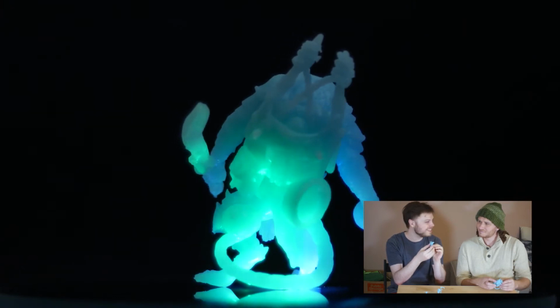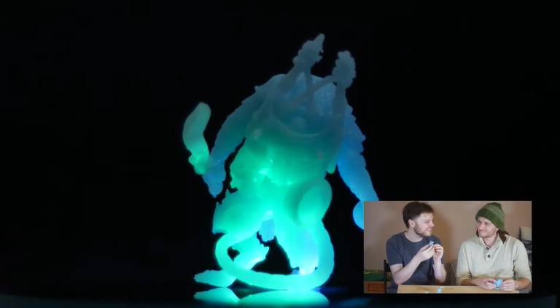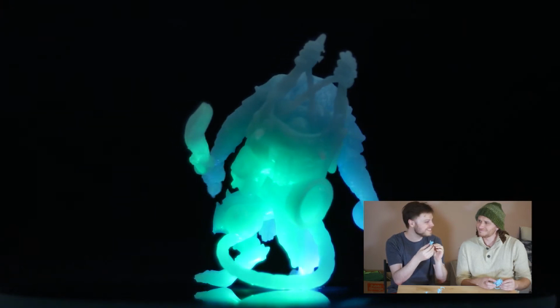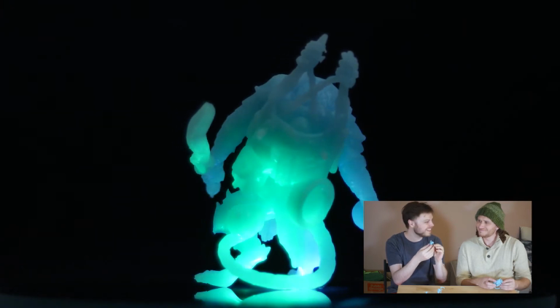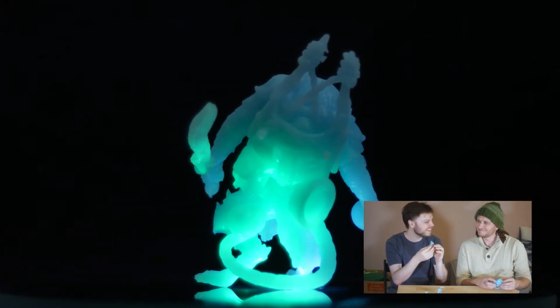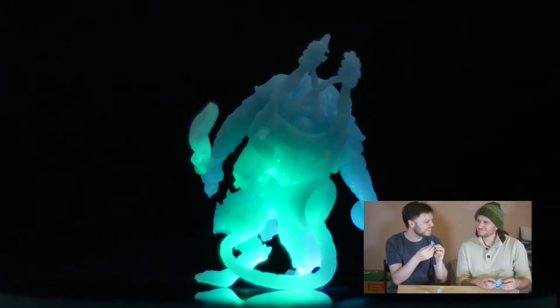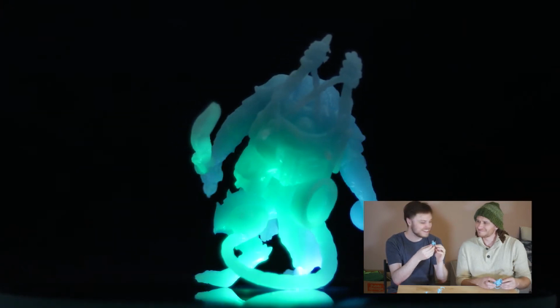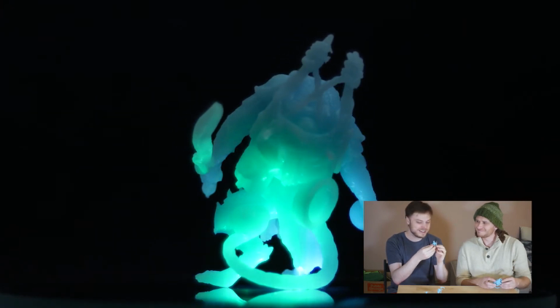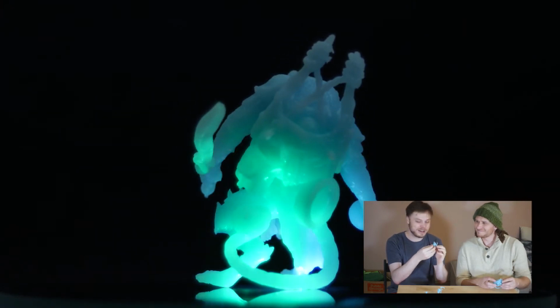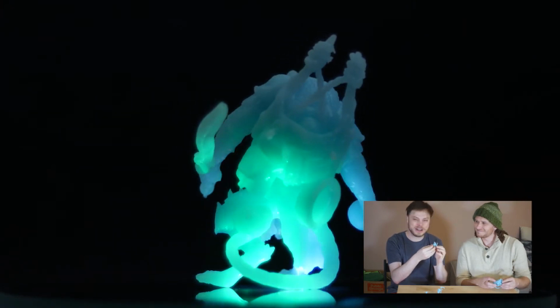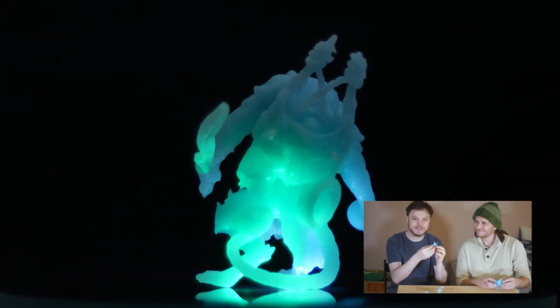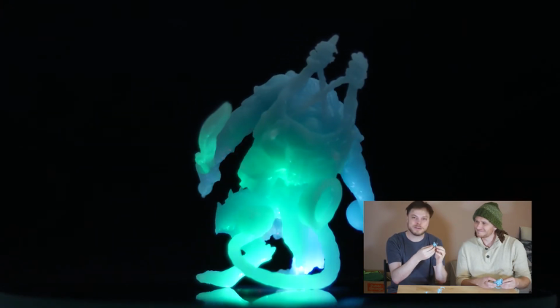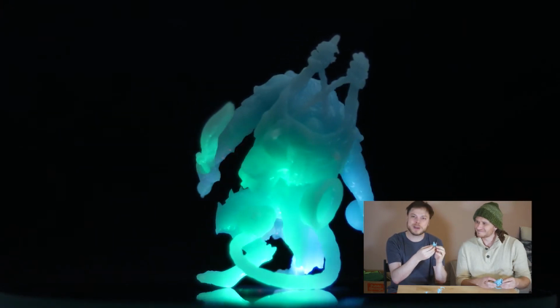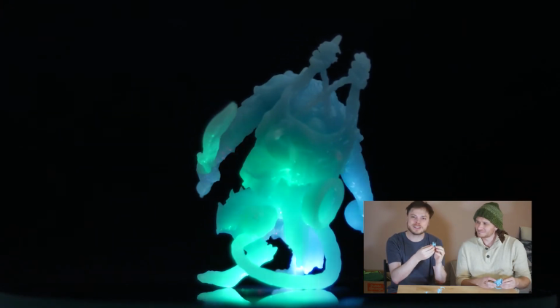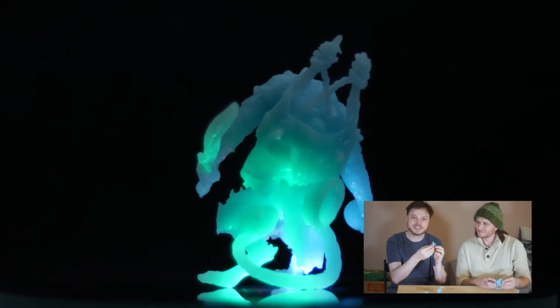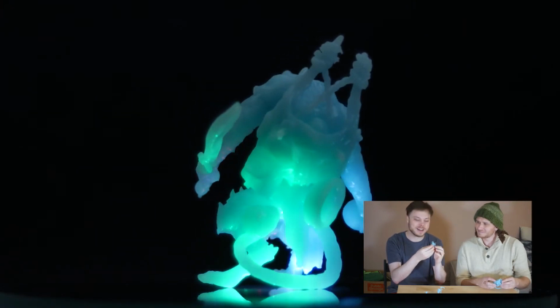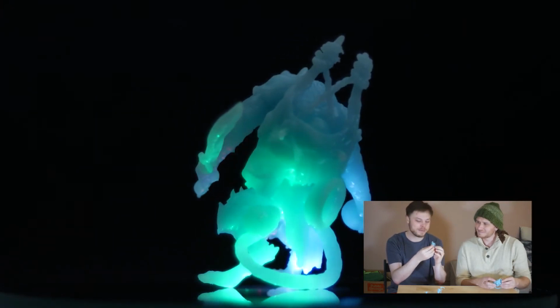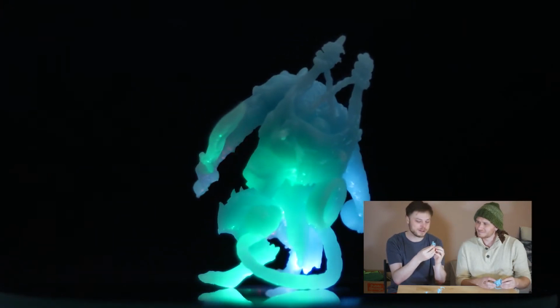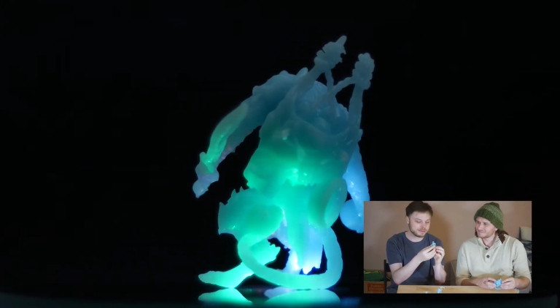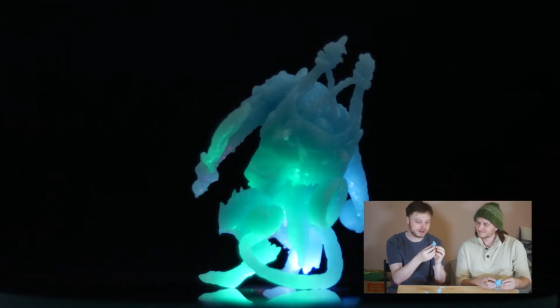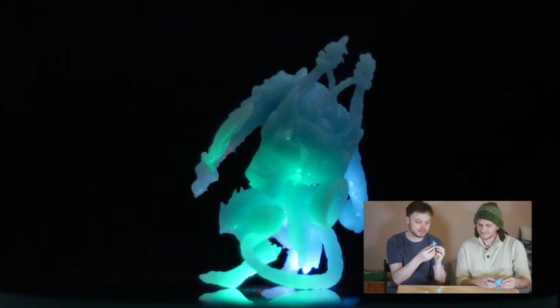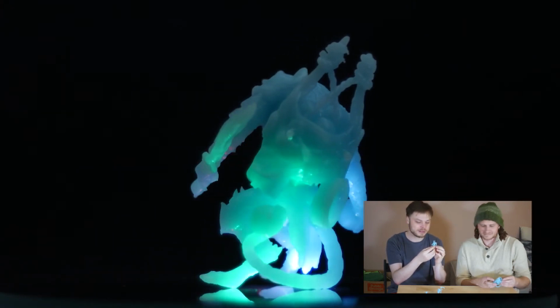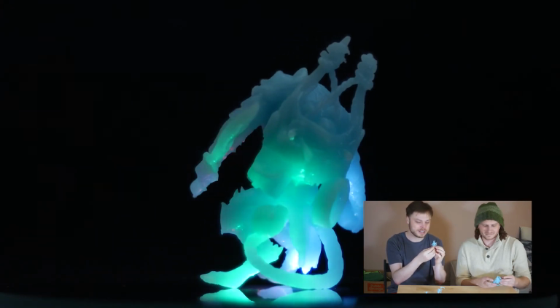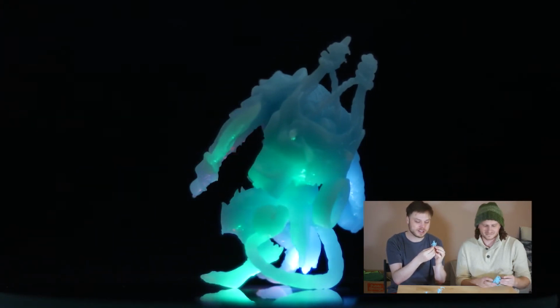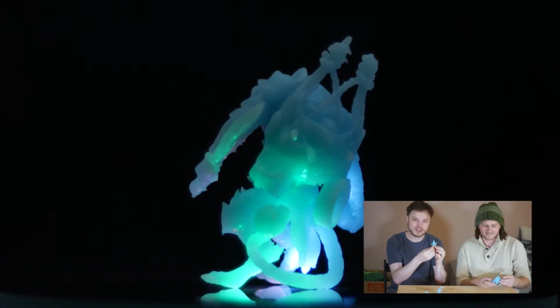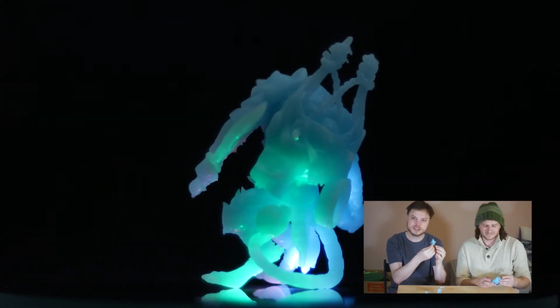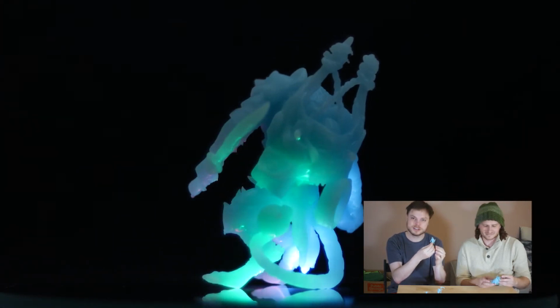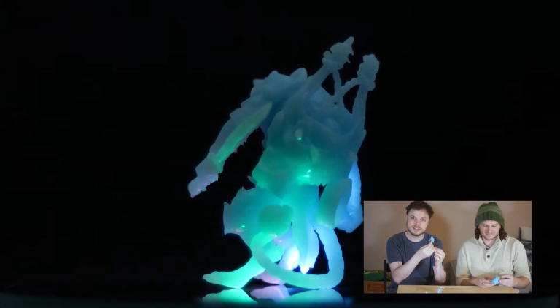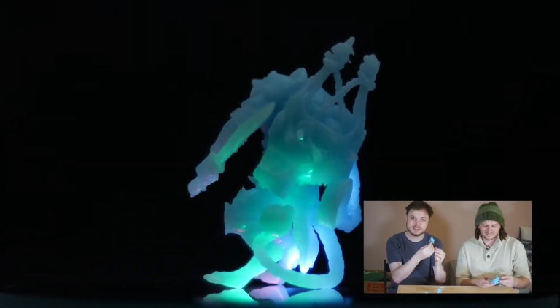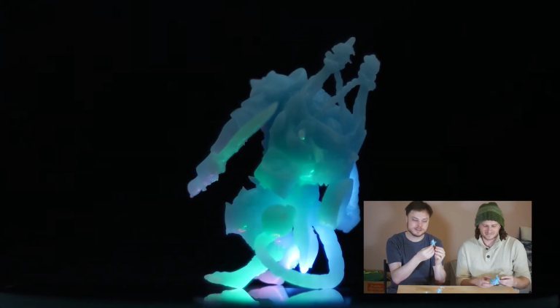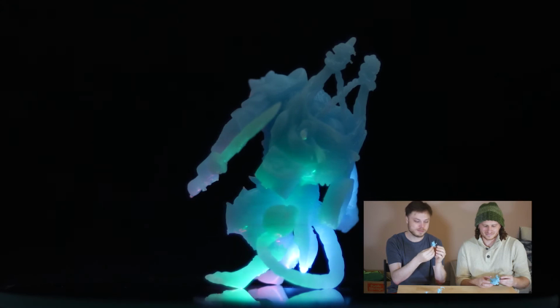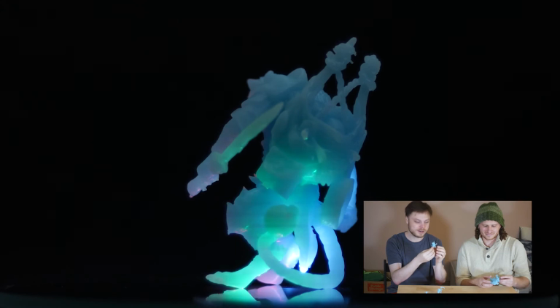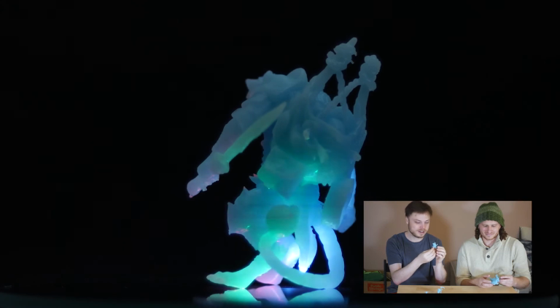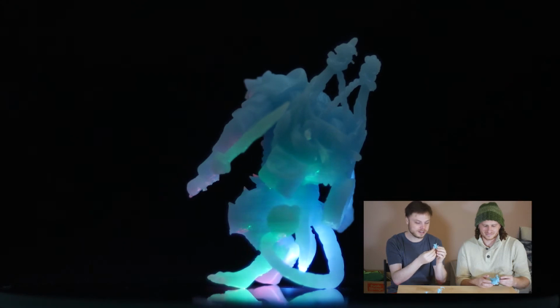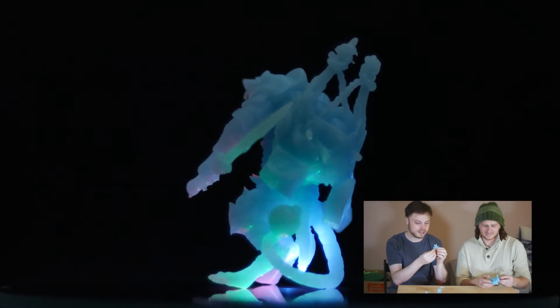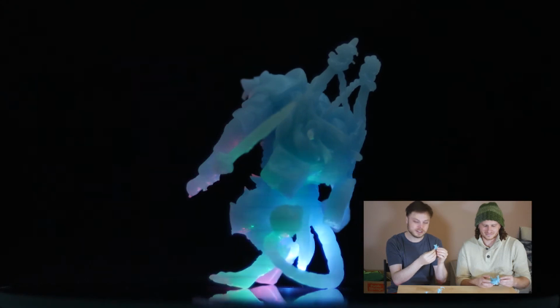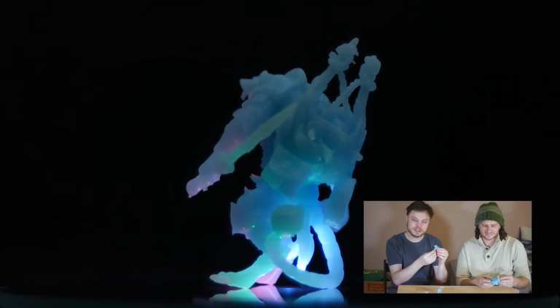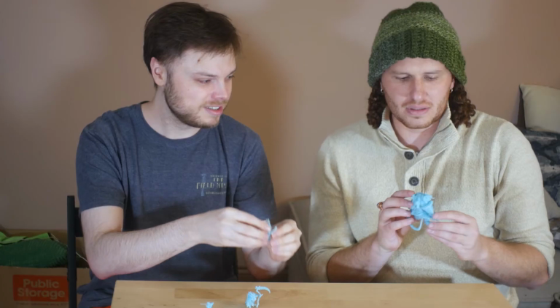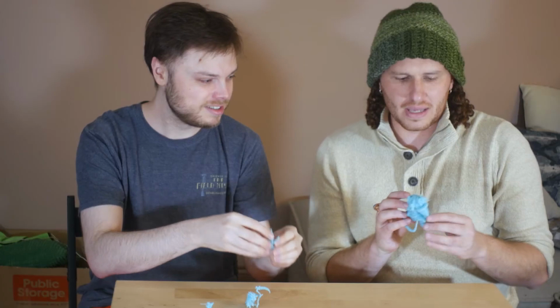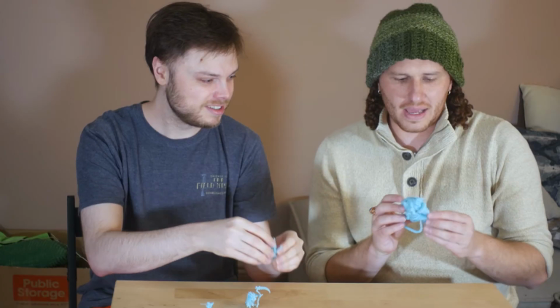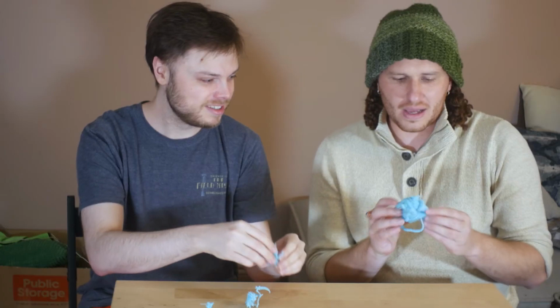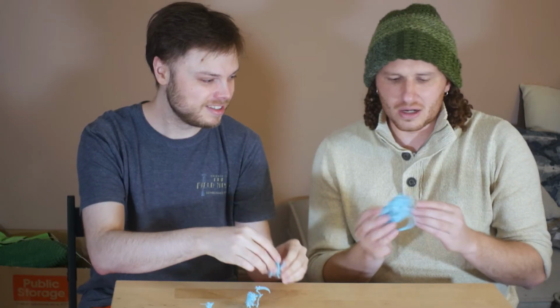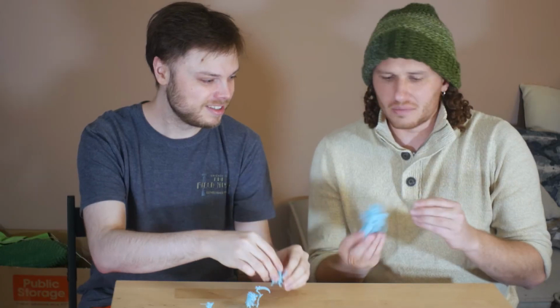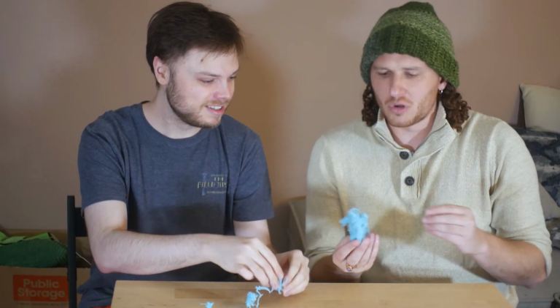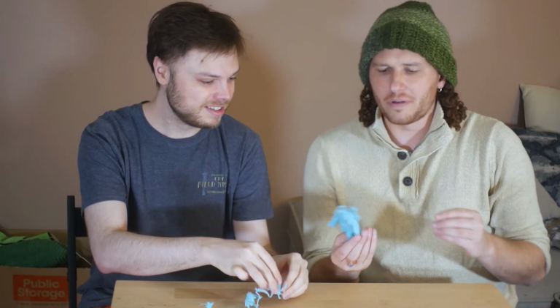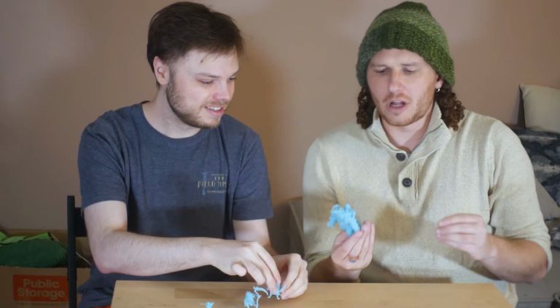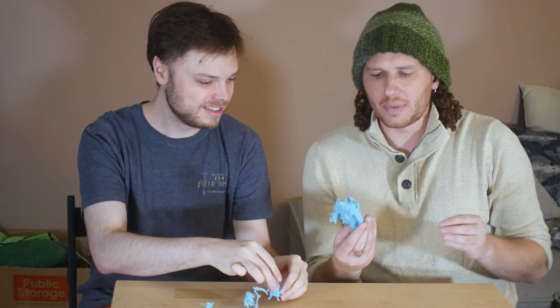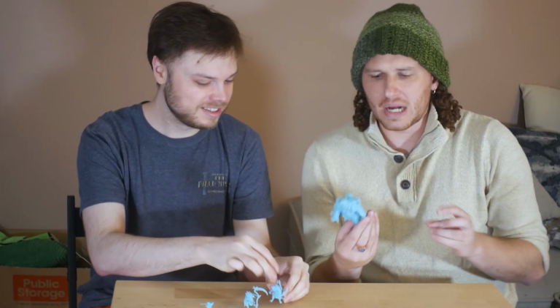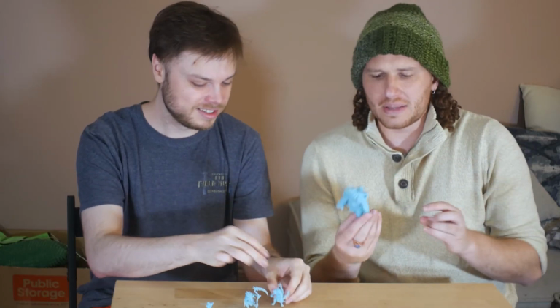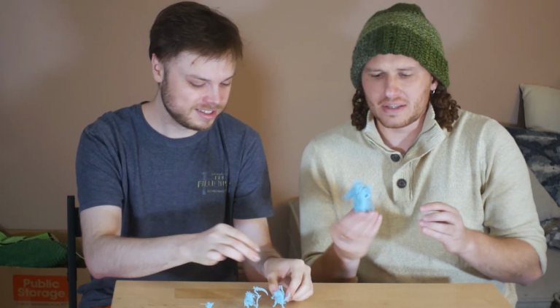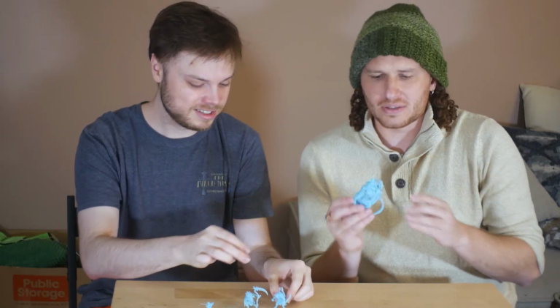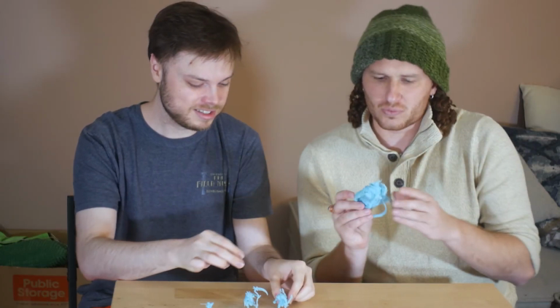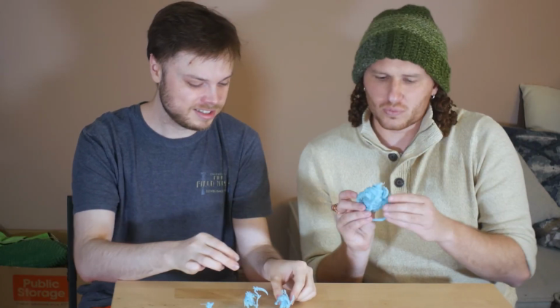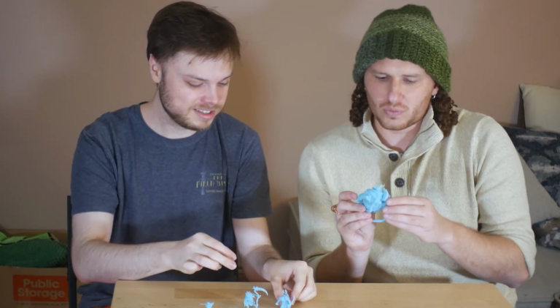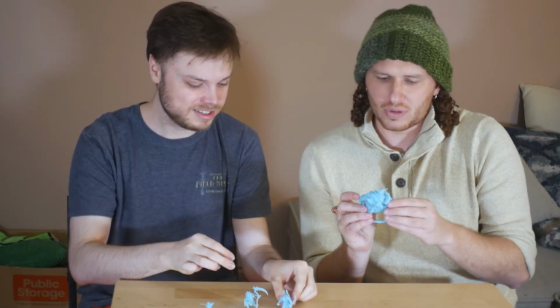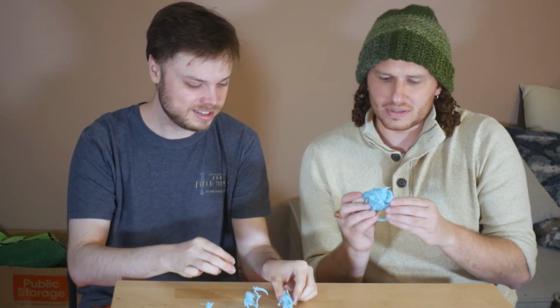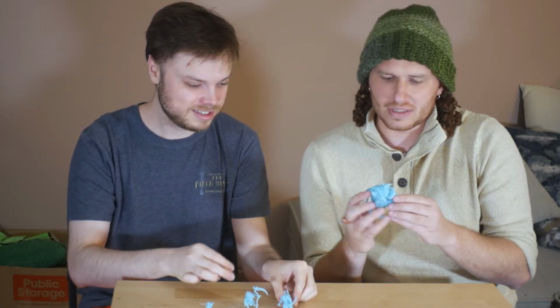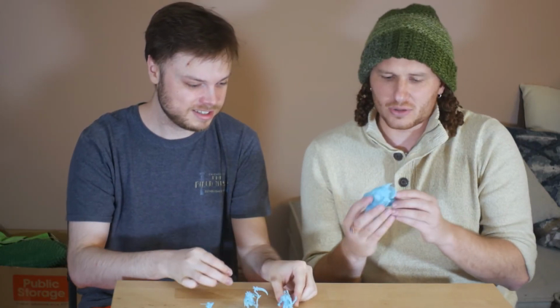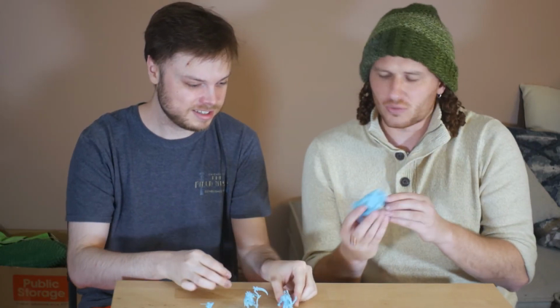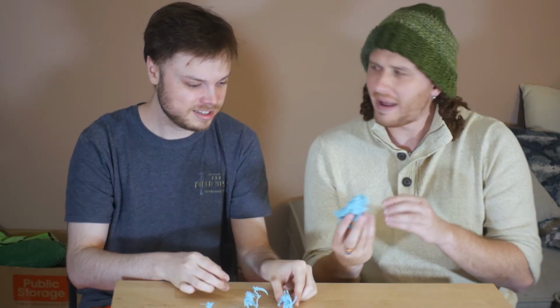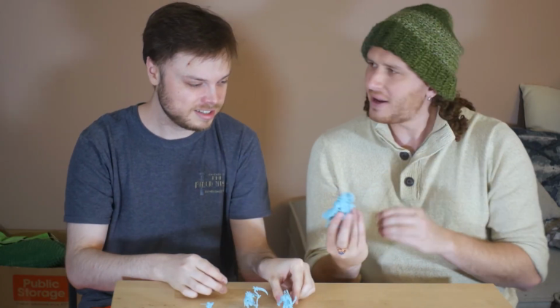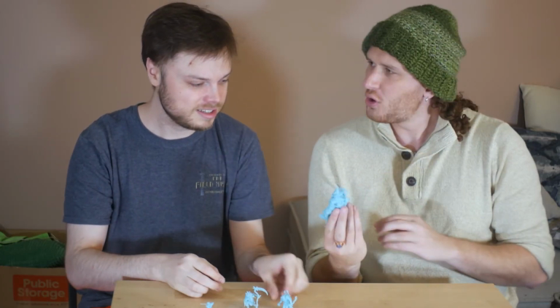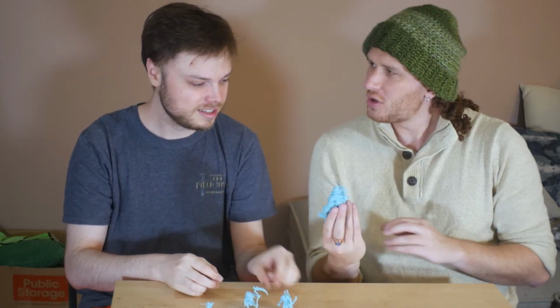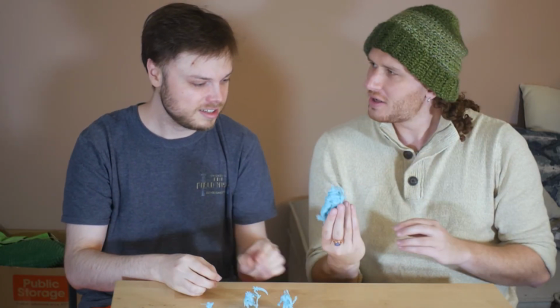It's insane how realistic this looks even though it's obviously not realistic in color. If you paint this up it'll probably look pretty darn good. Moving on, we got this — what is this, a rat ogre? Something like that.